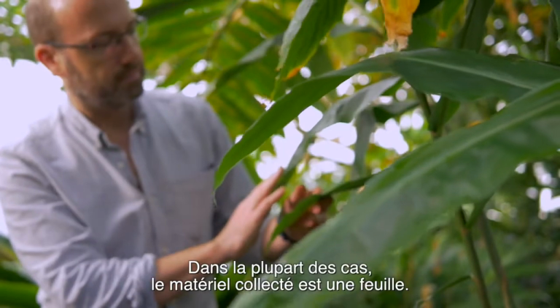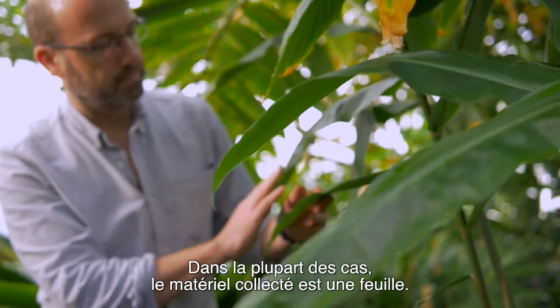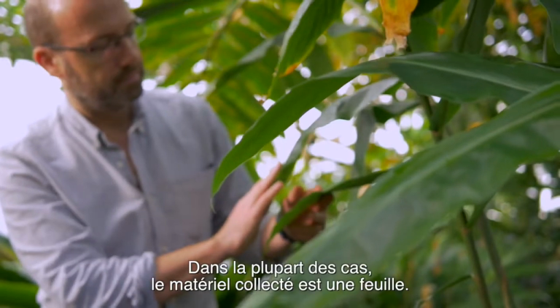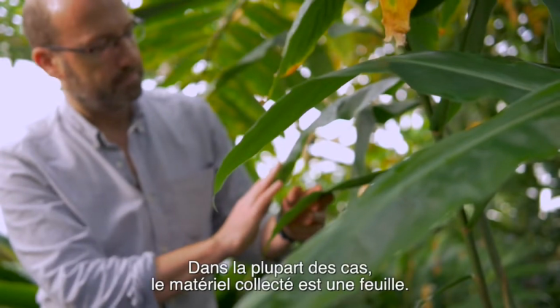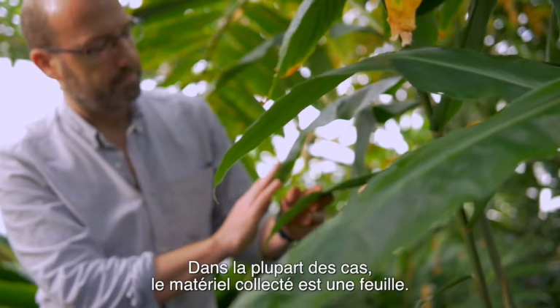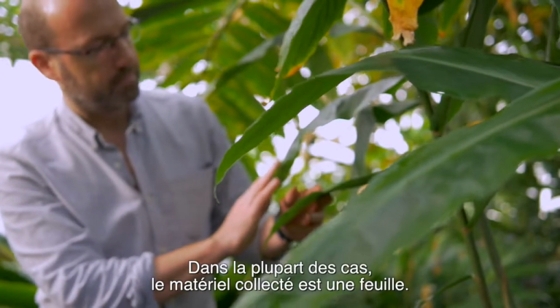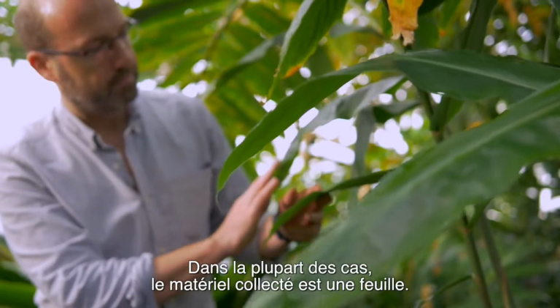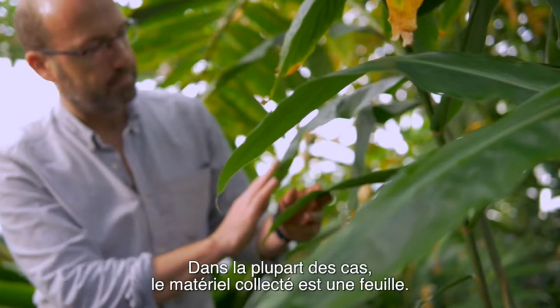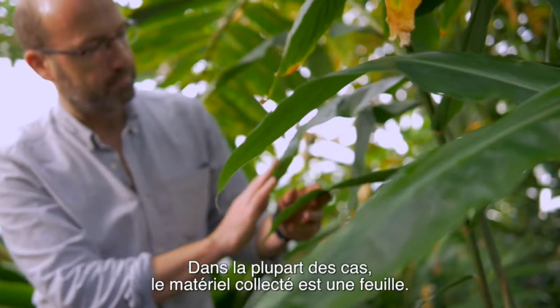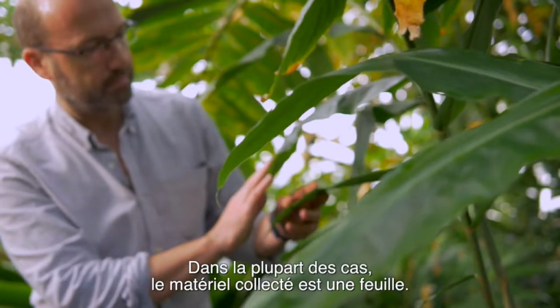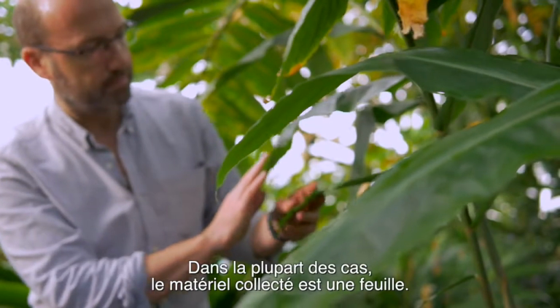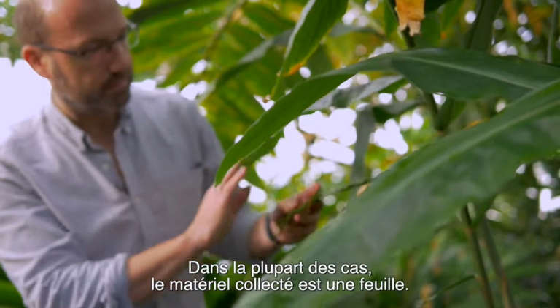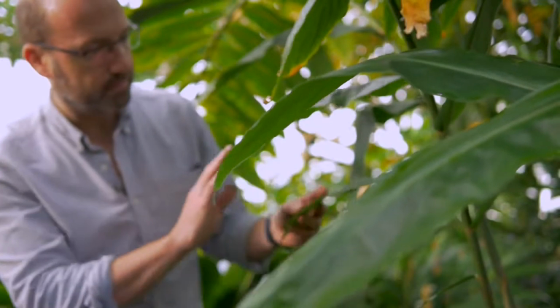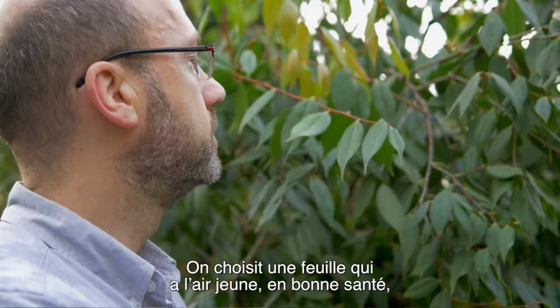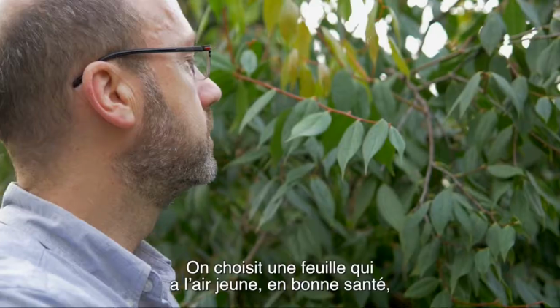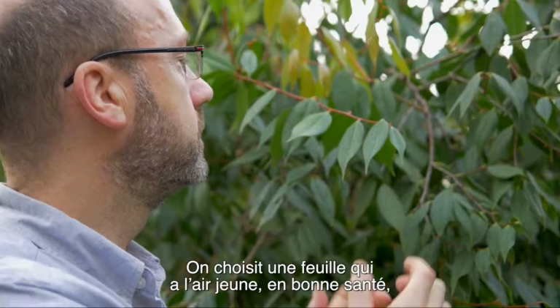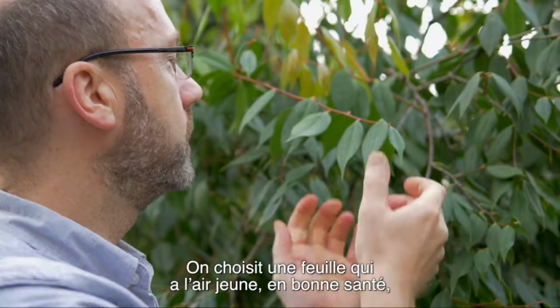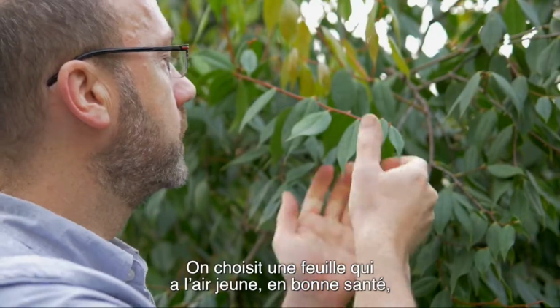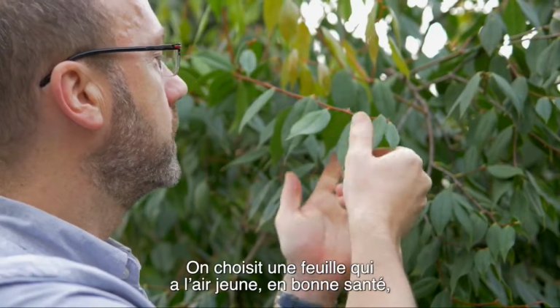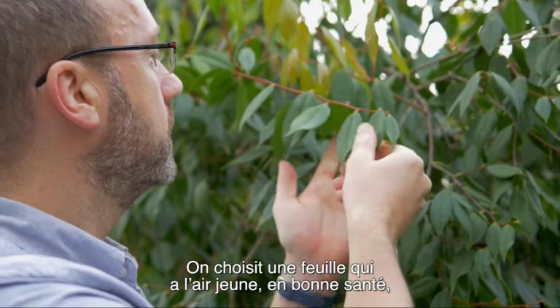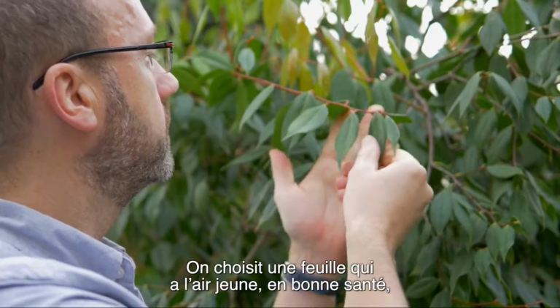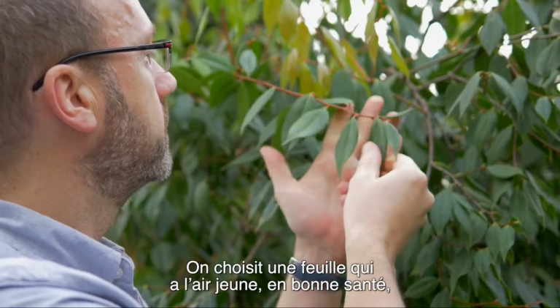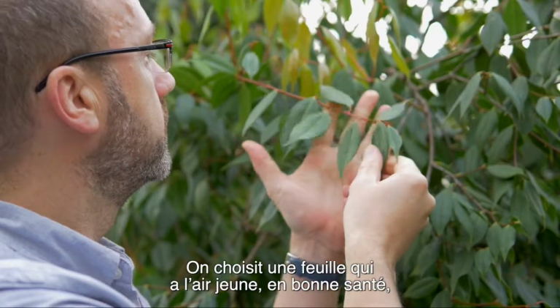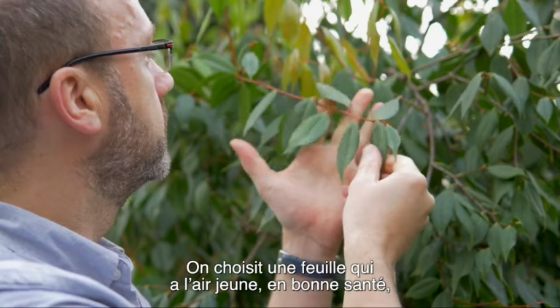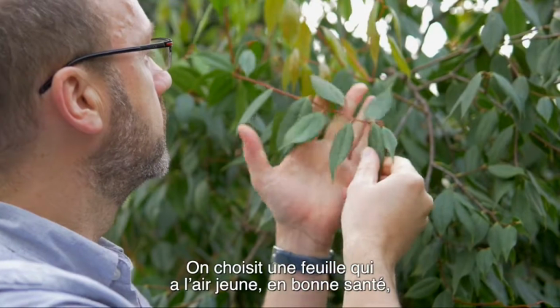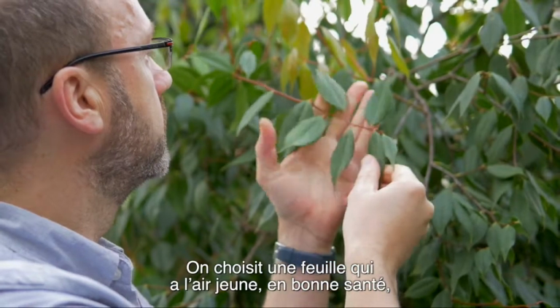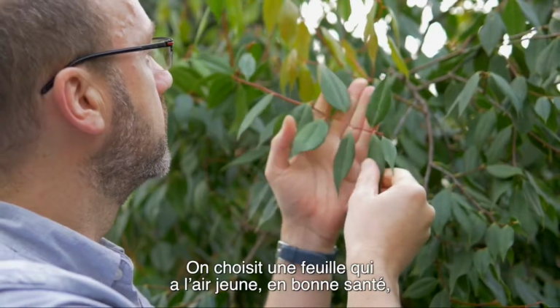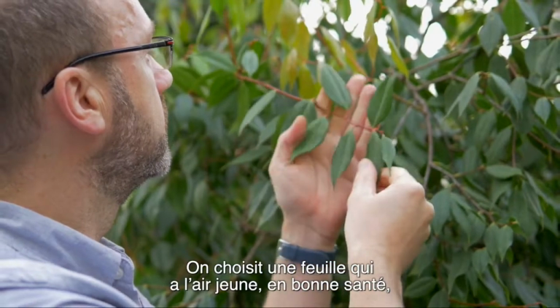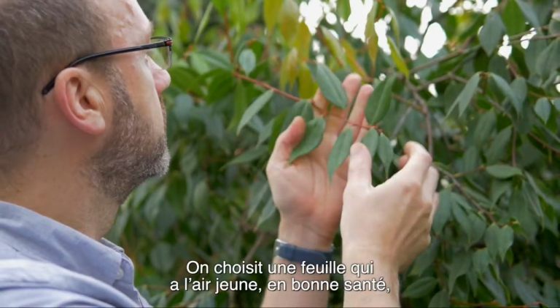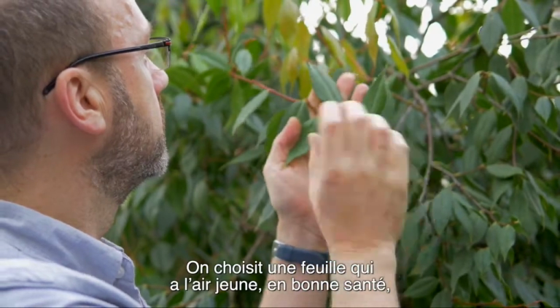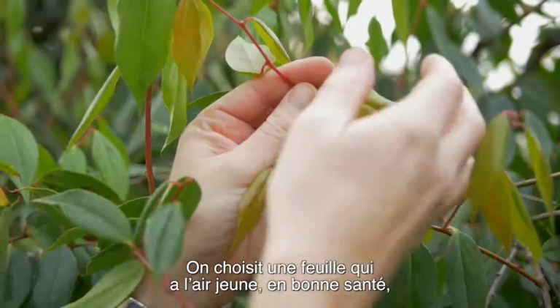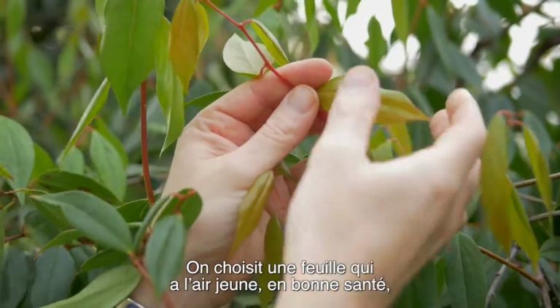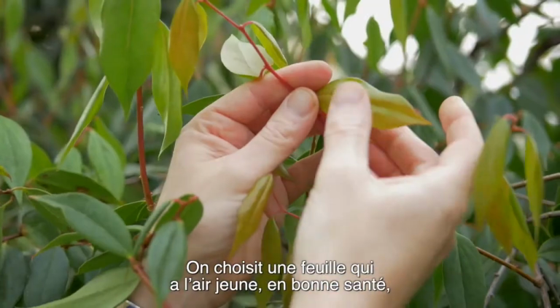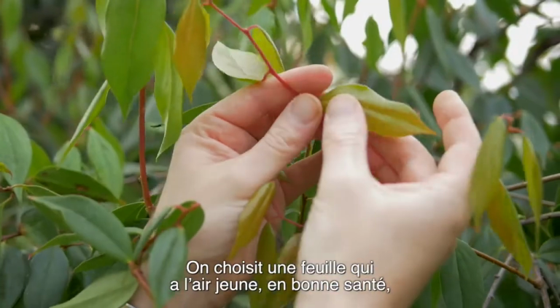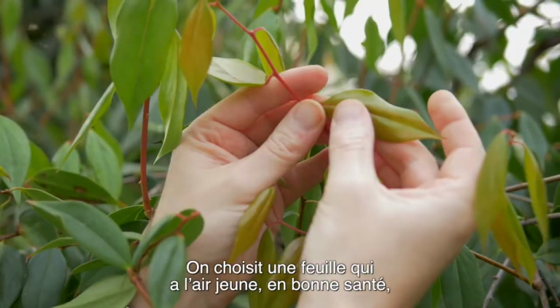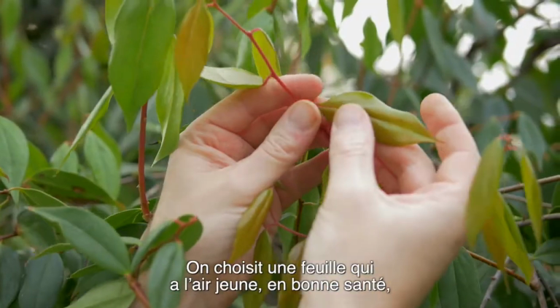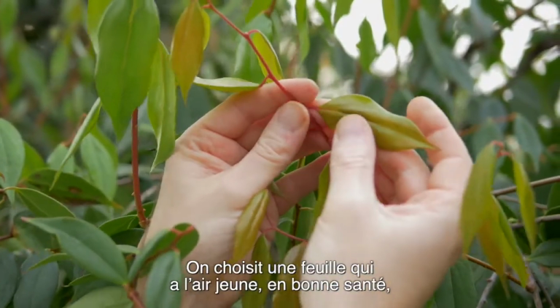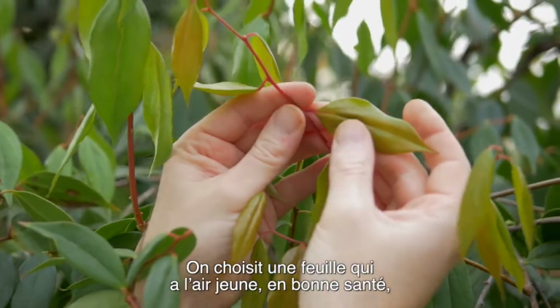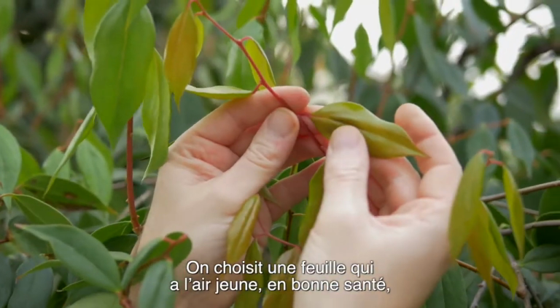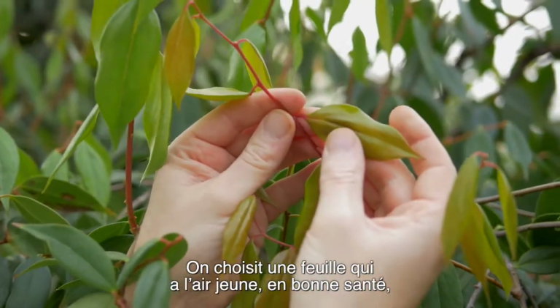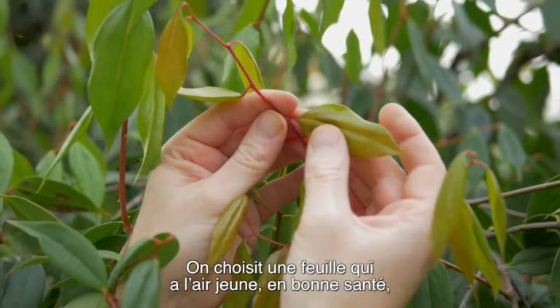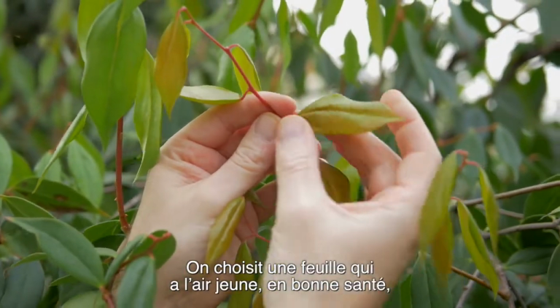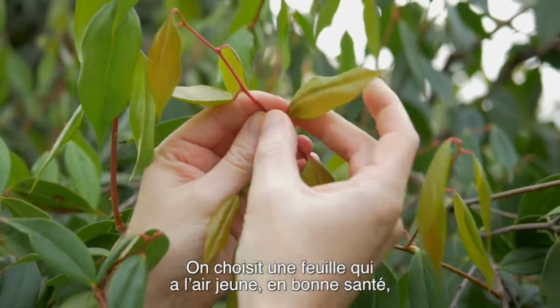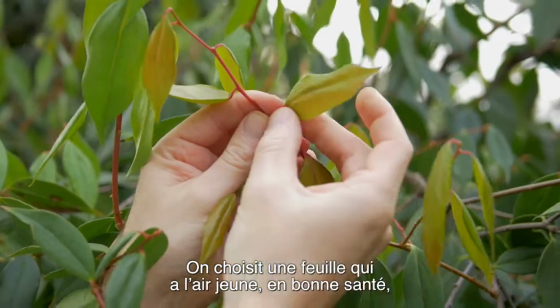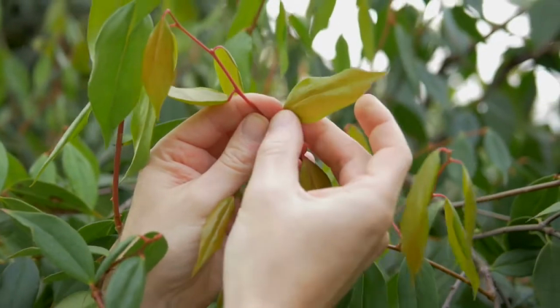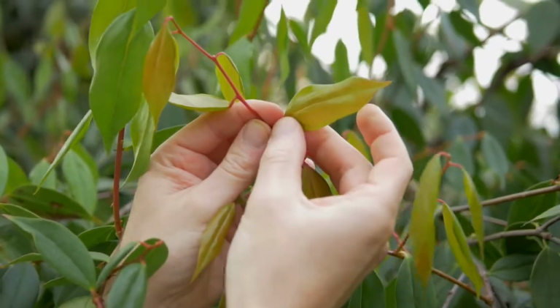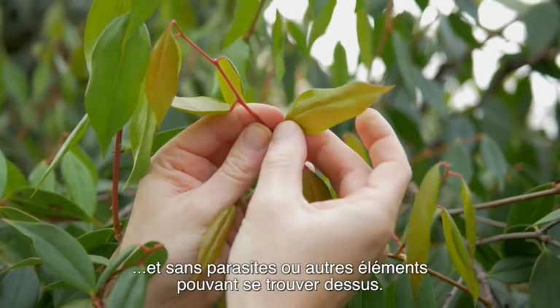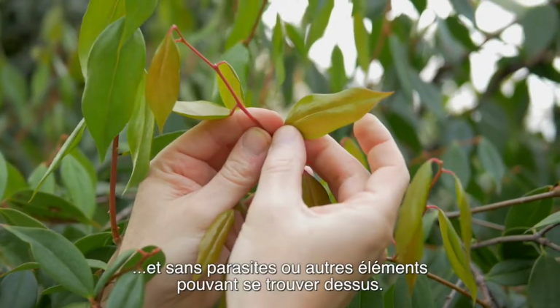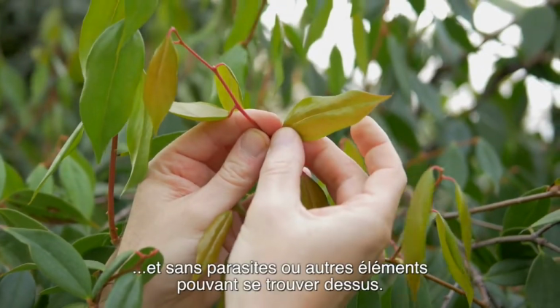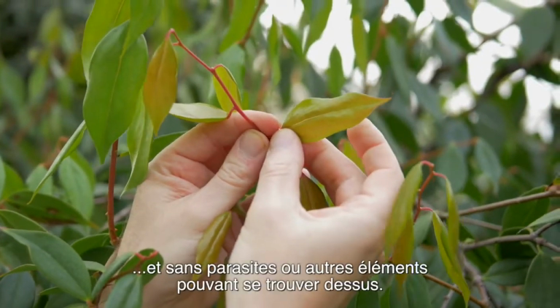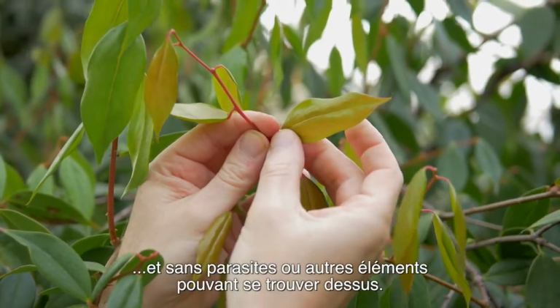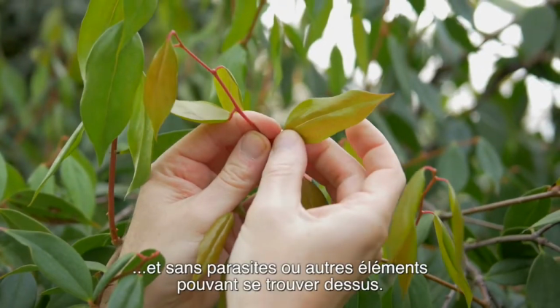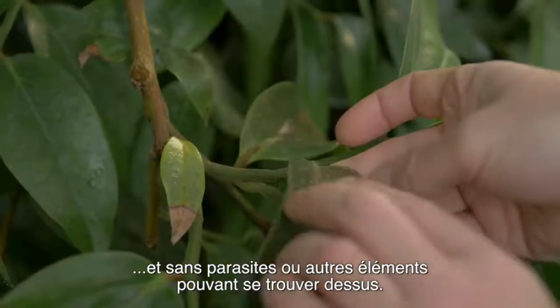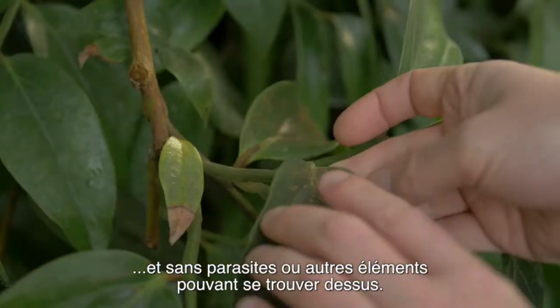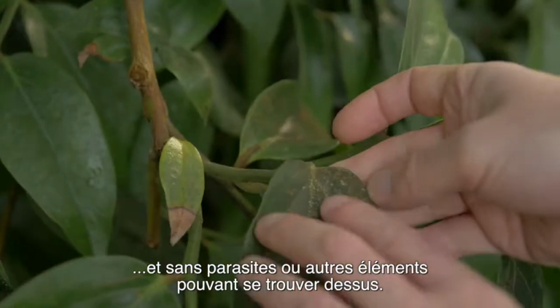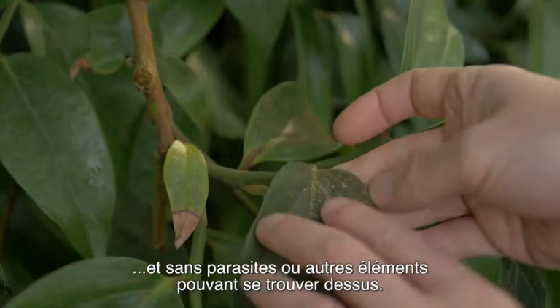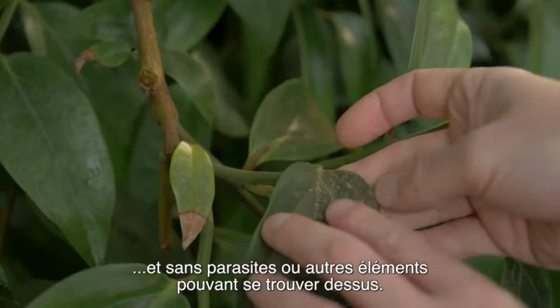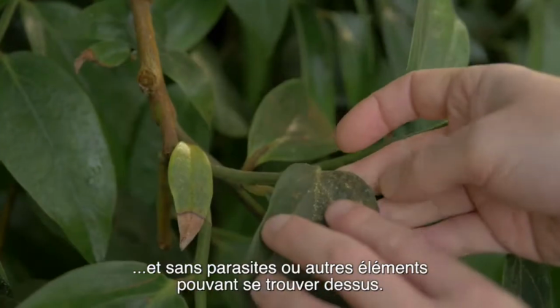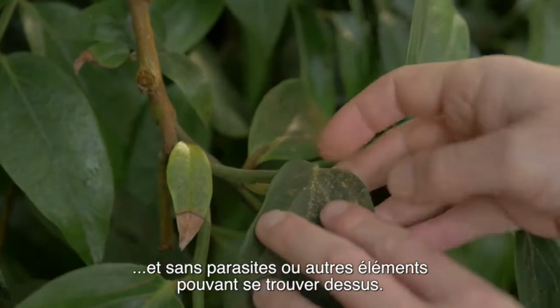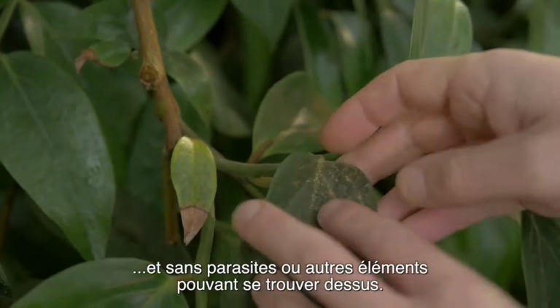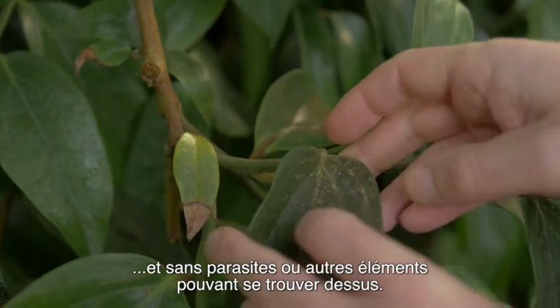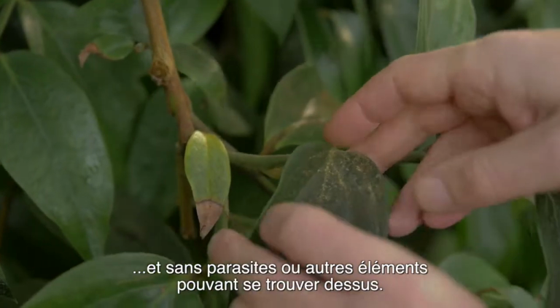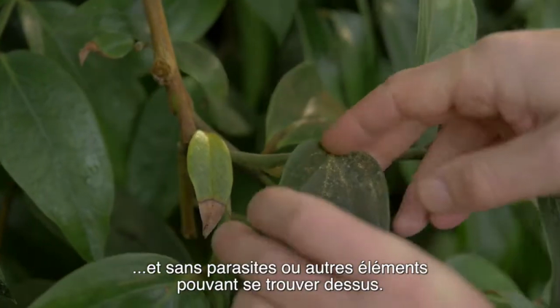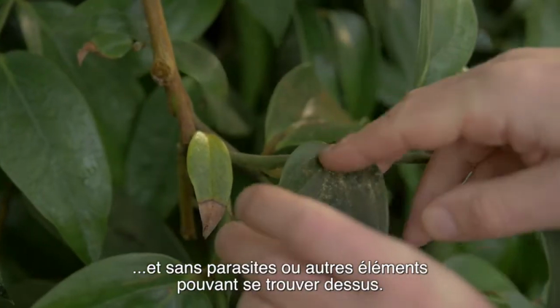In most cases, the plant material we collect are leaves. When choosing a leaf, try and pick one that's young, that looks healthy and doesn't have things growing on it.